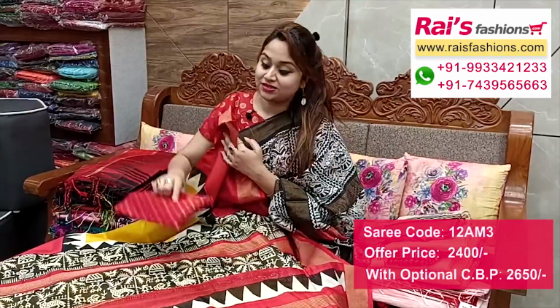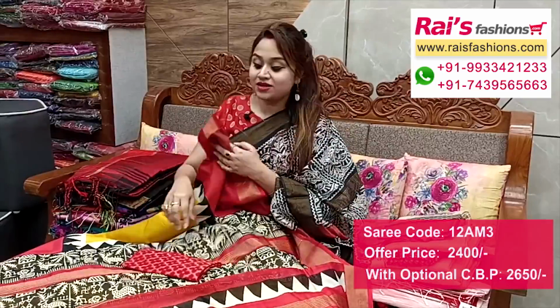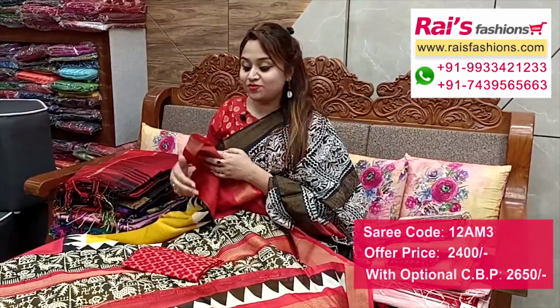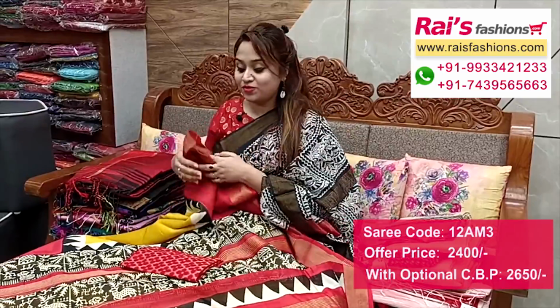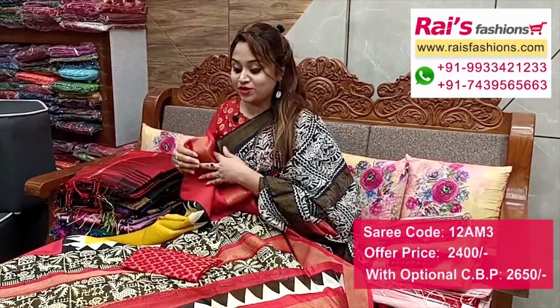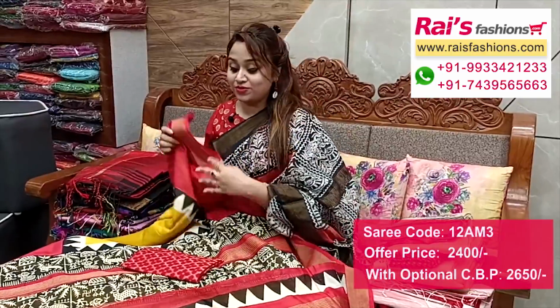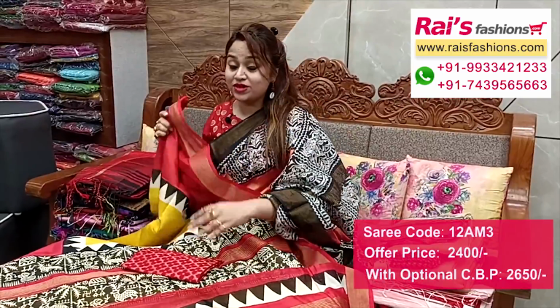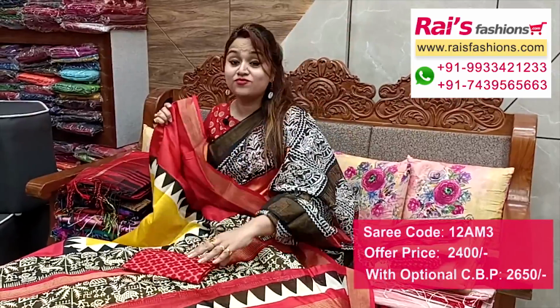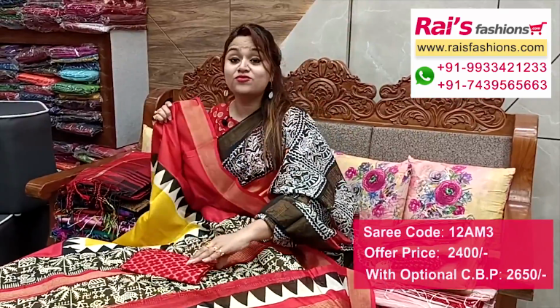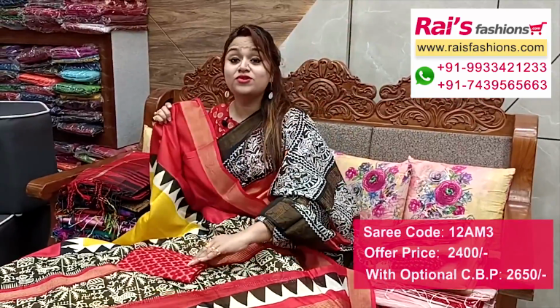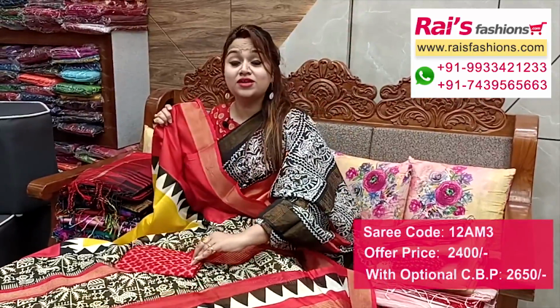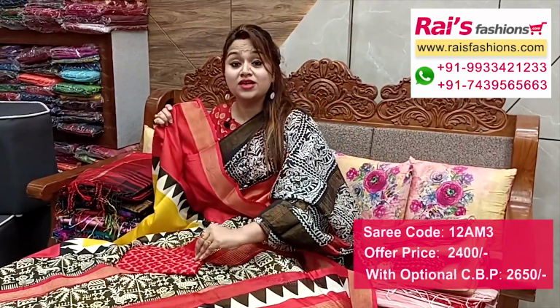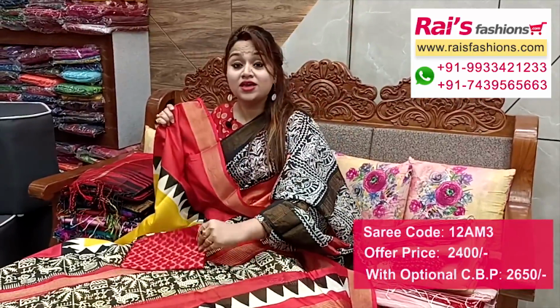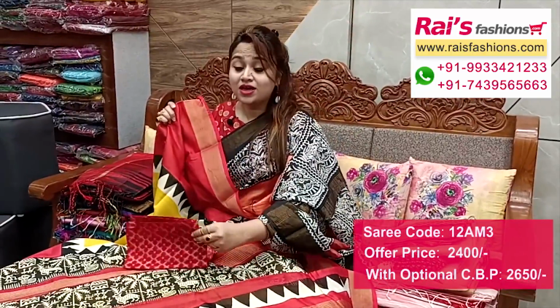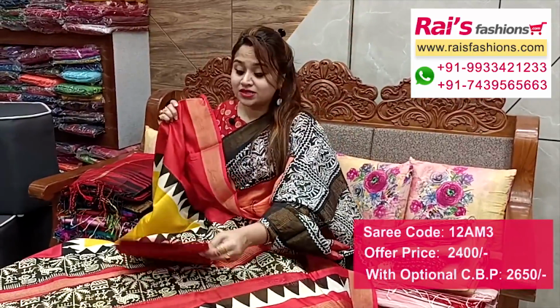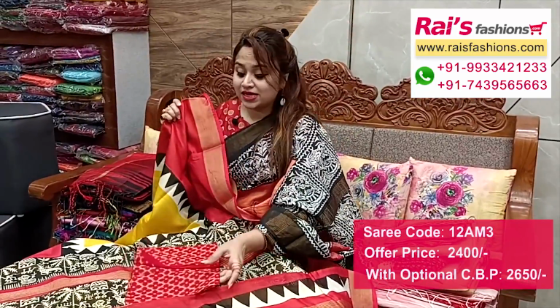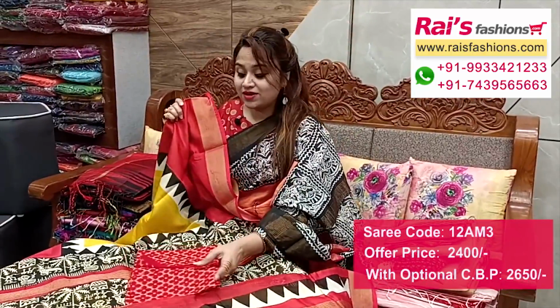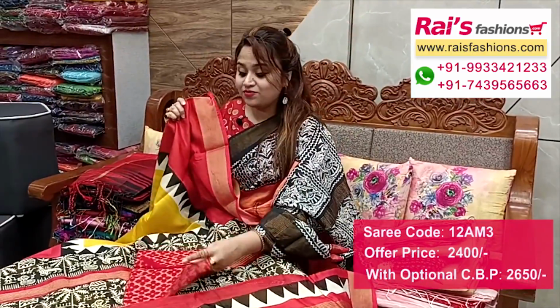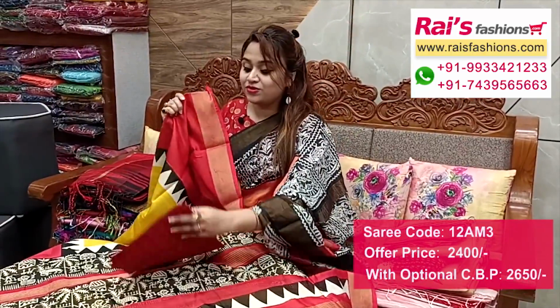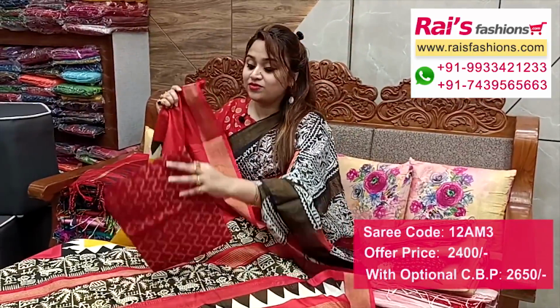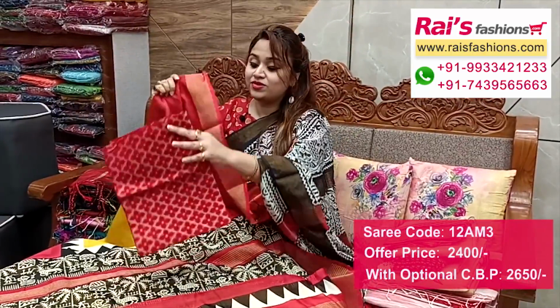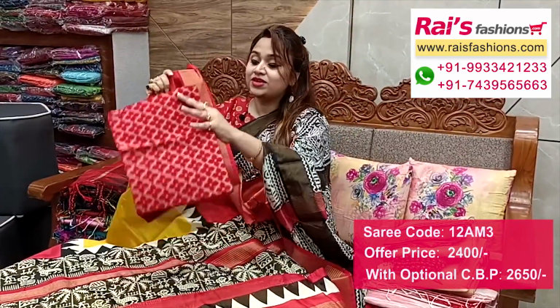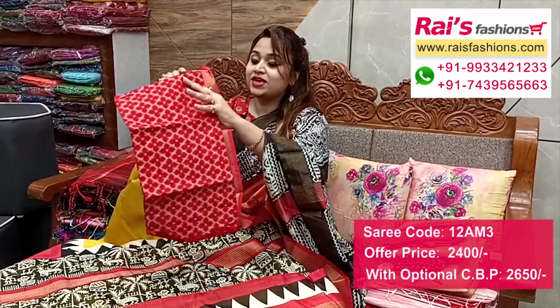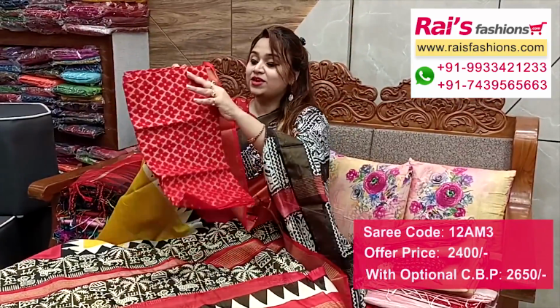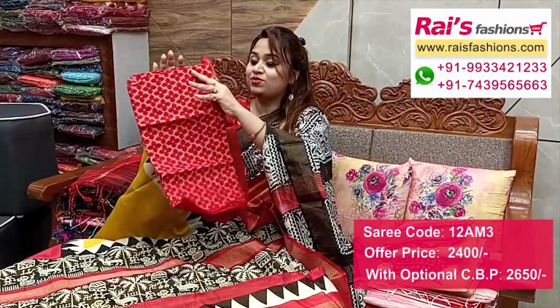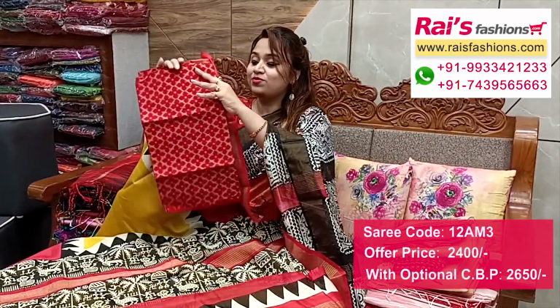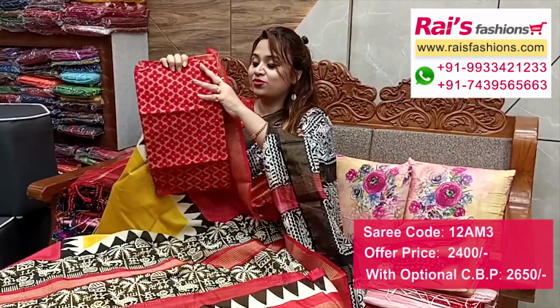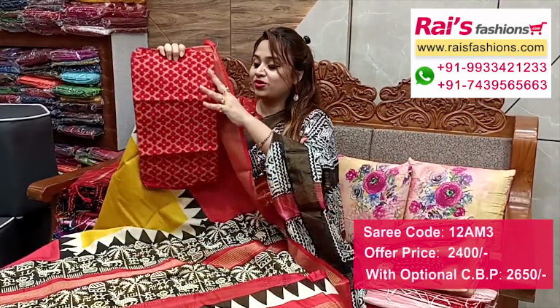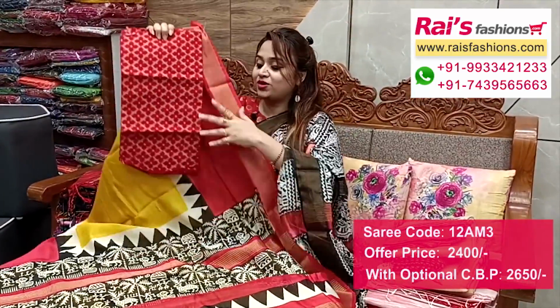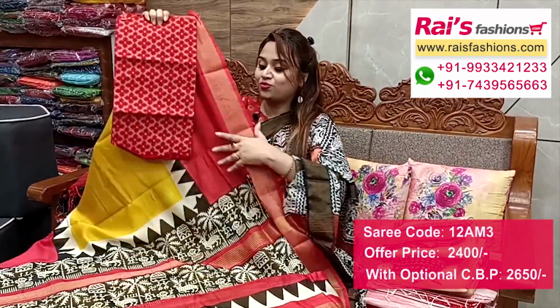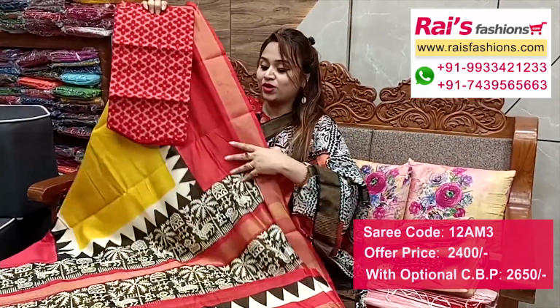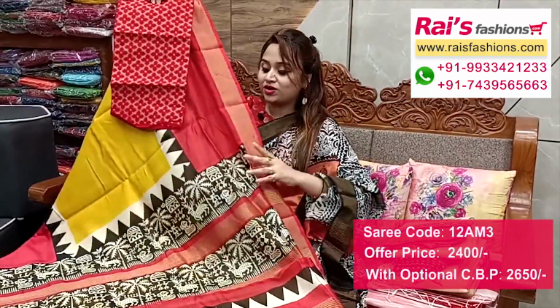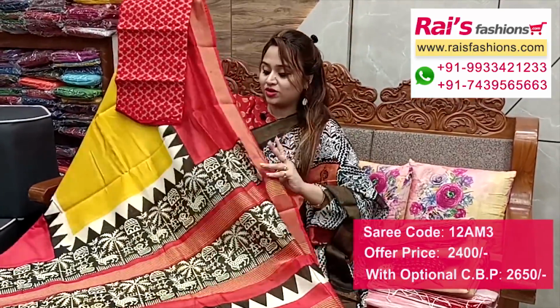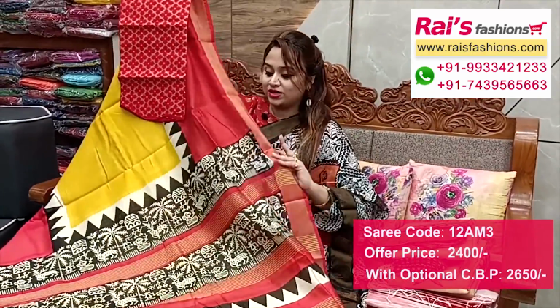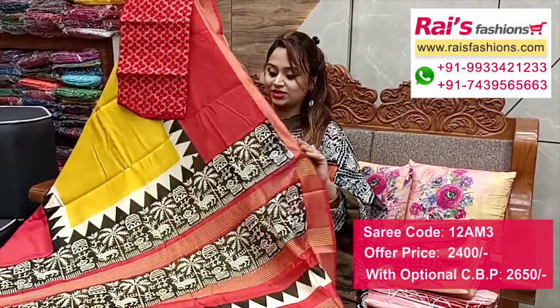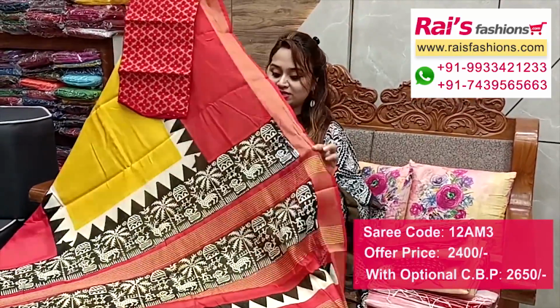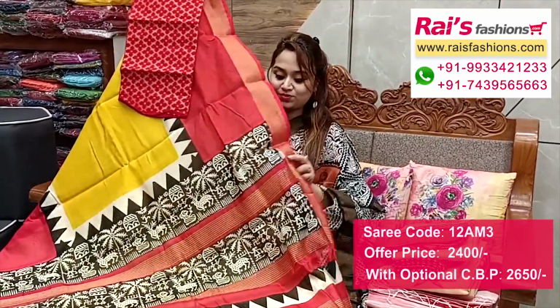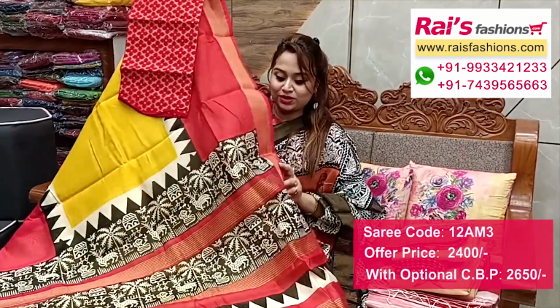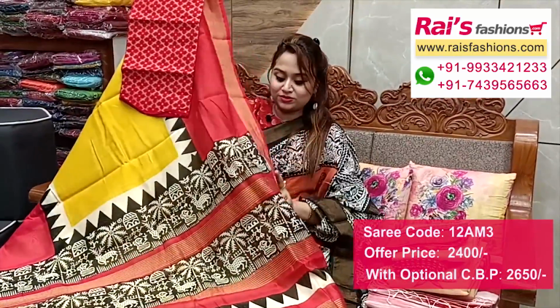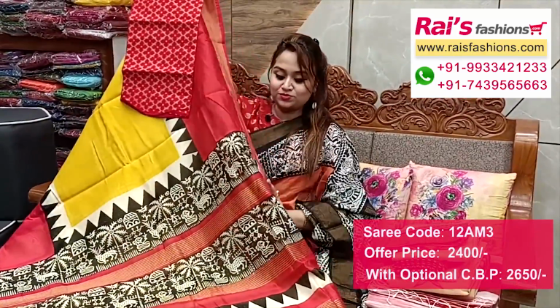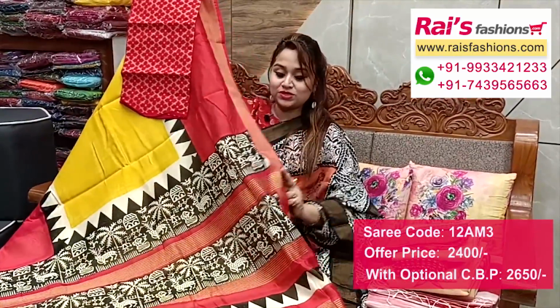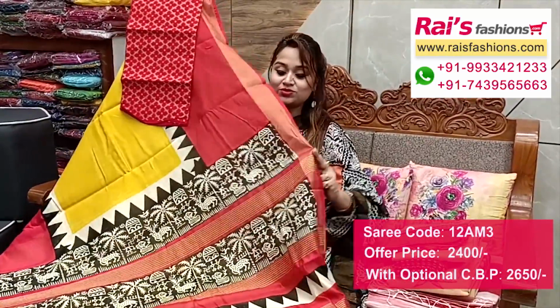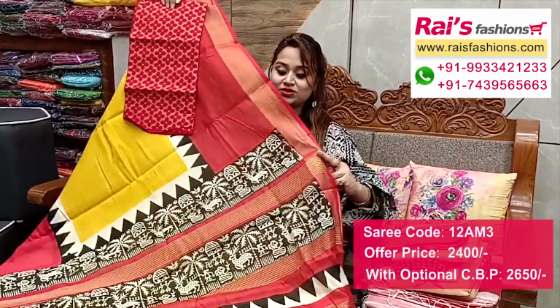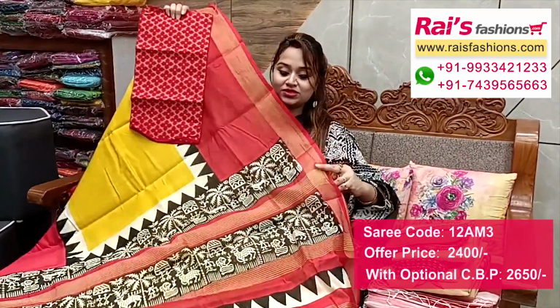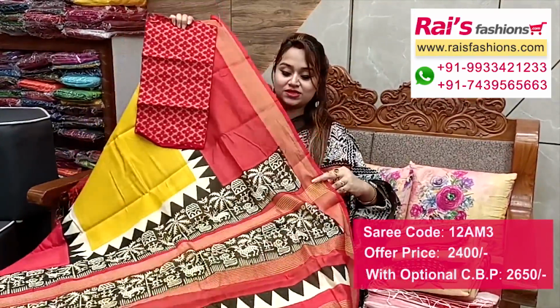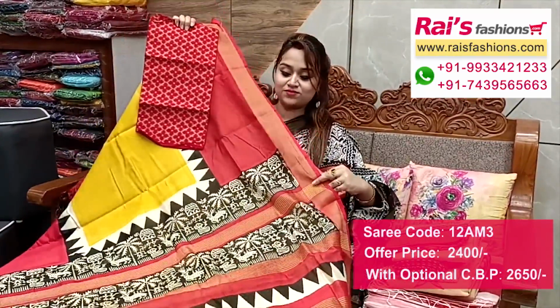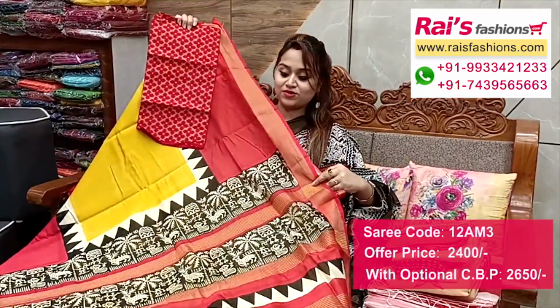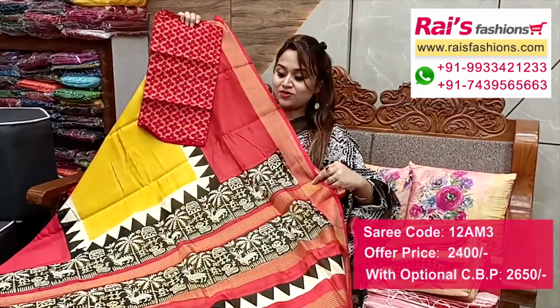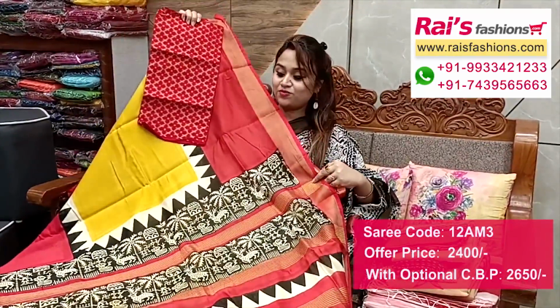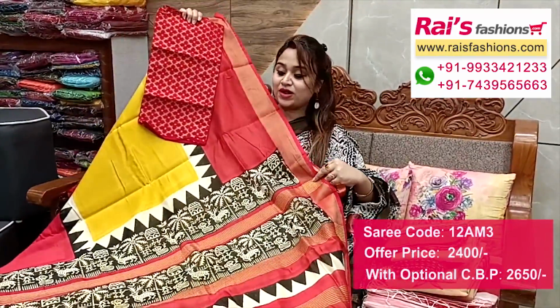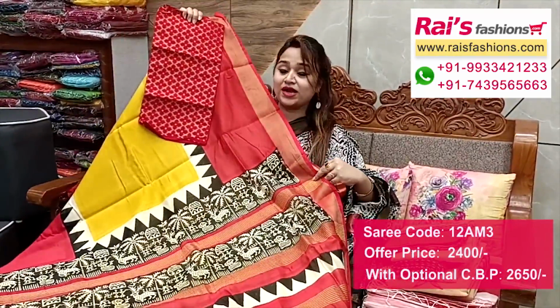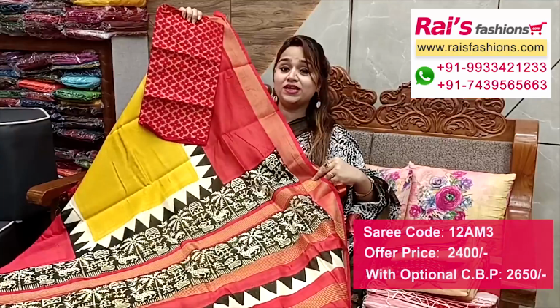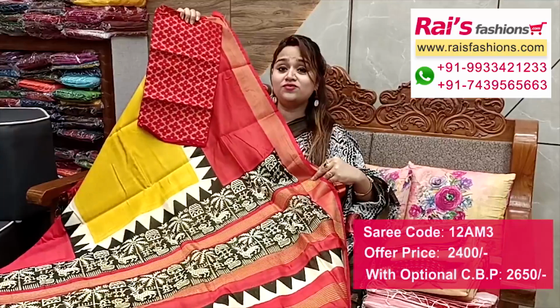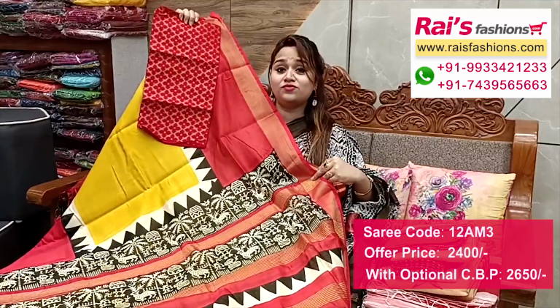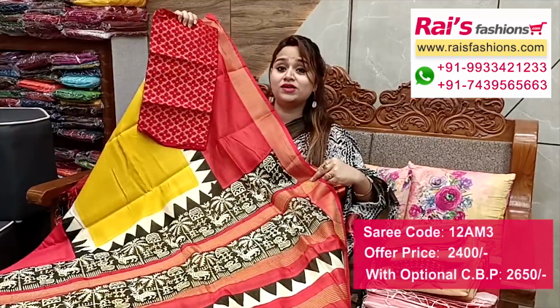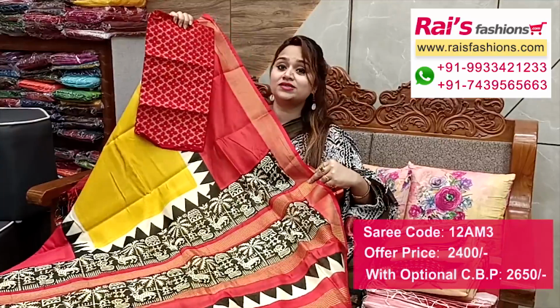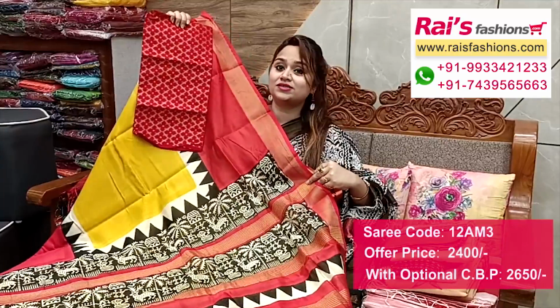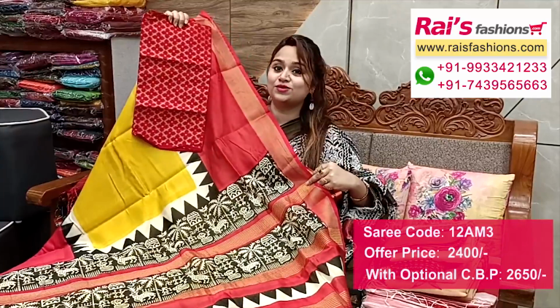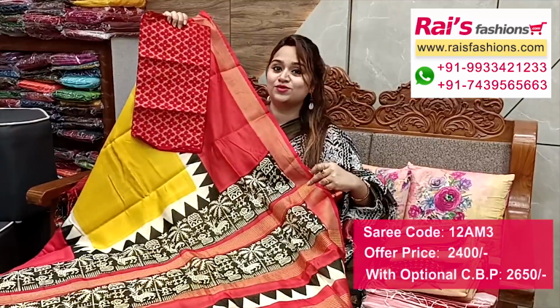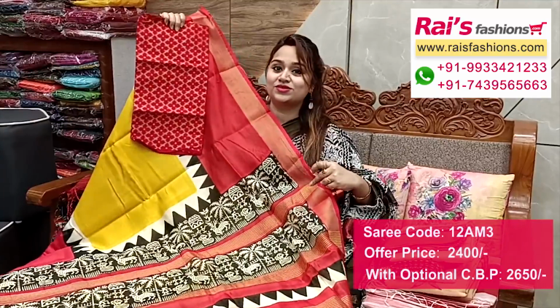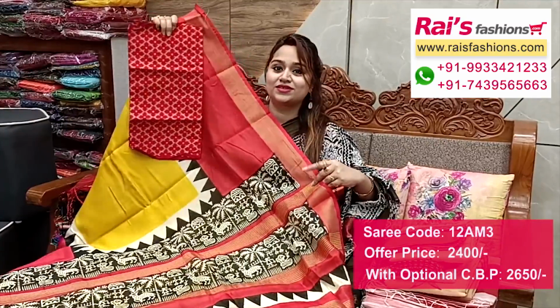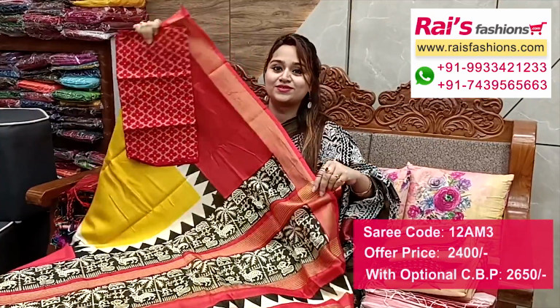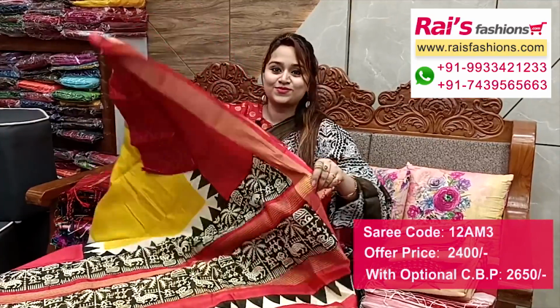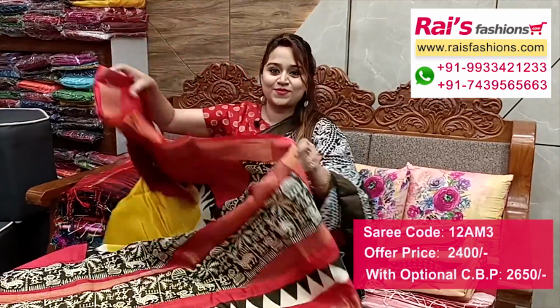Full base part is soft and lightweight. I suggest this cotton fabric fully self-weaving heavy brocade work contrast blouse piece with this for your bright fresh looks.